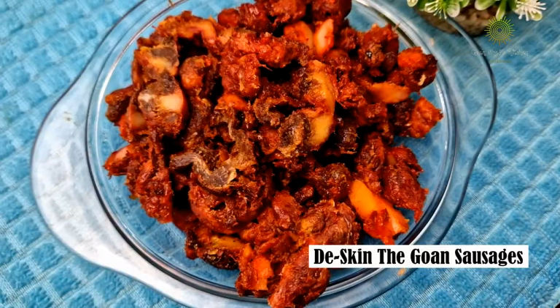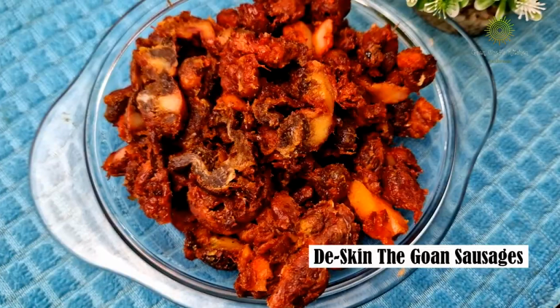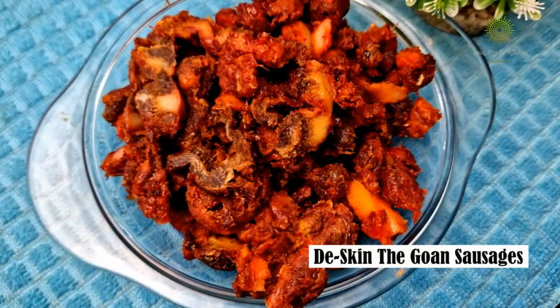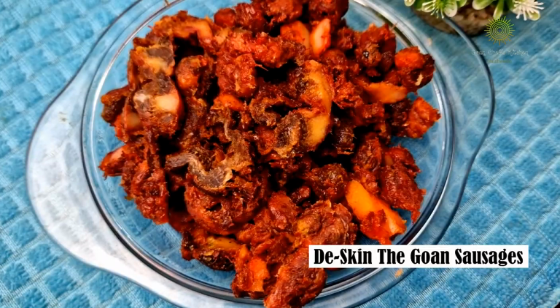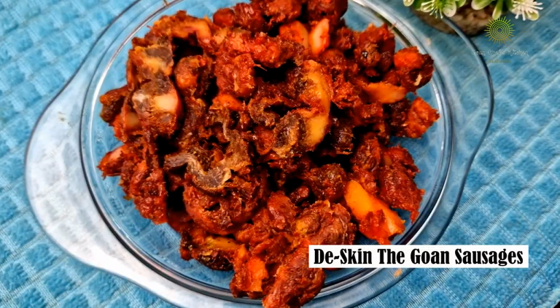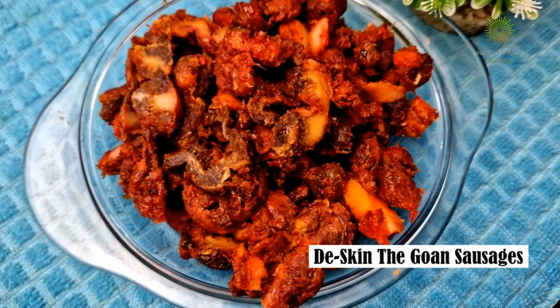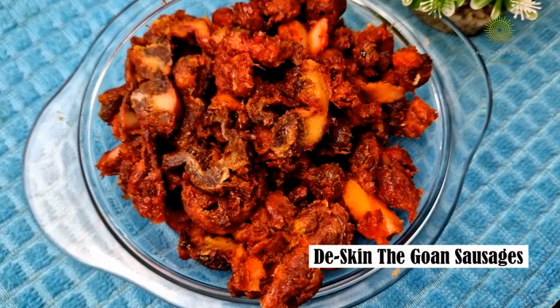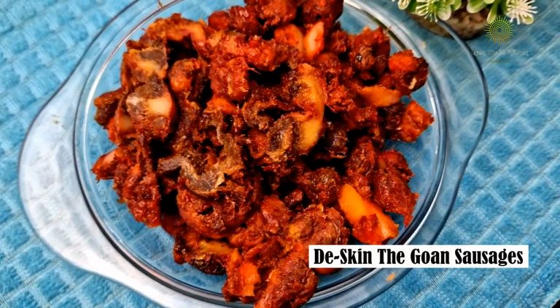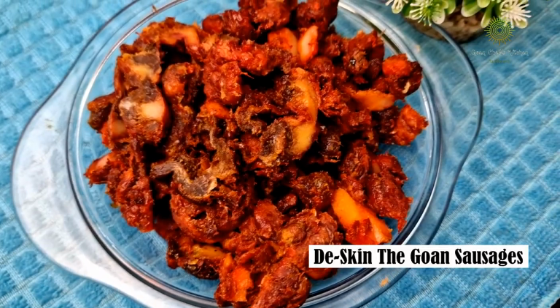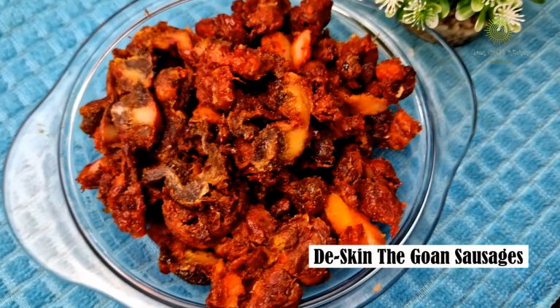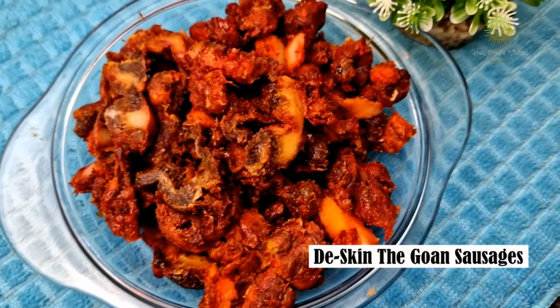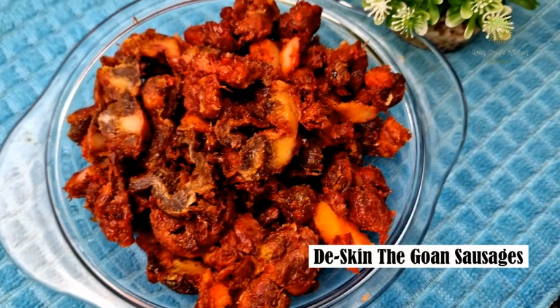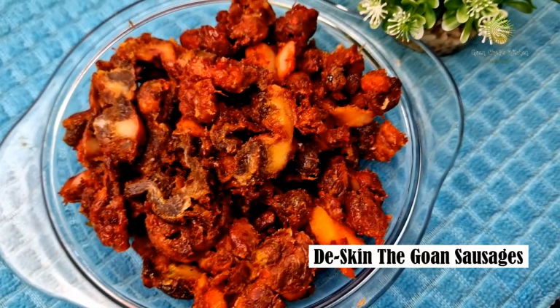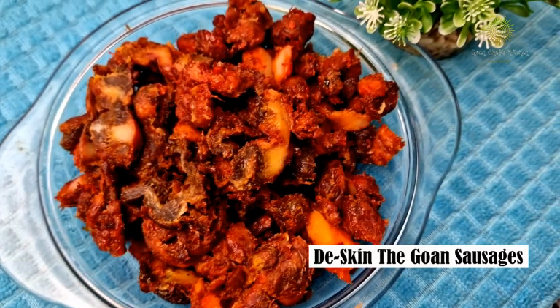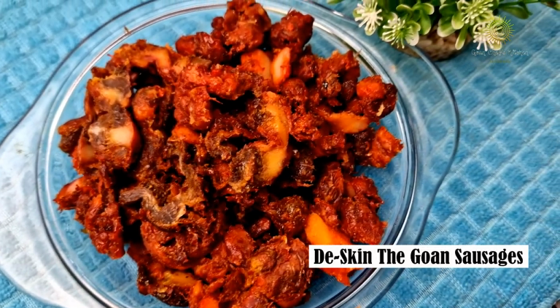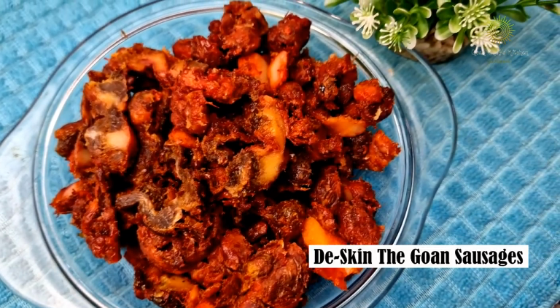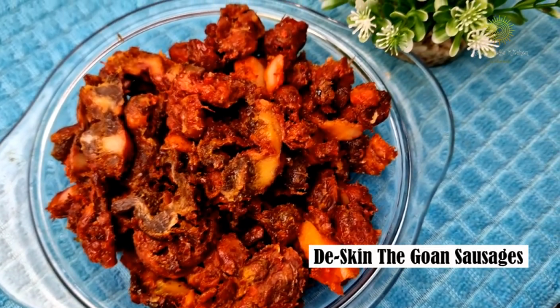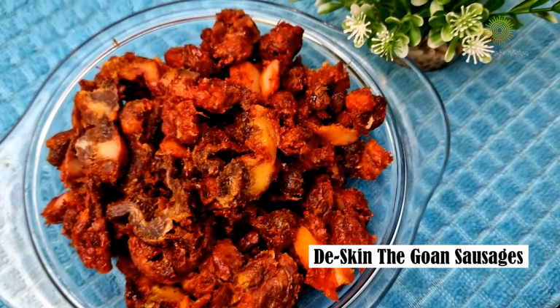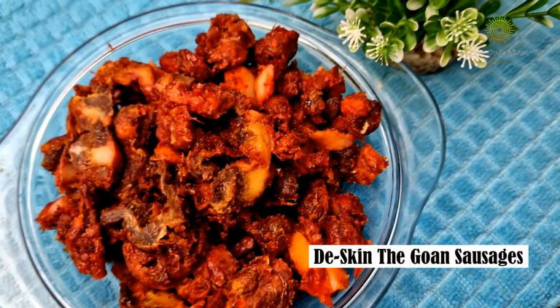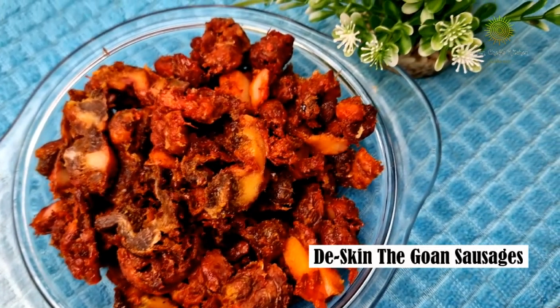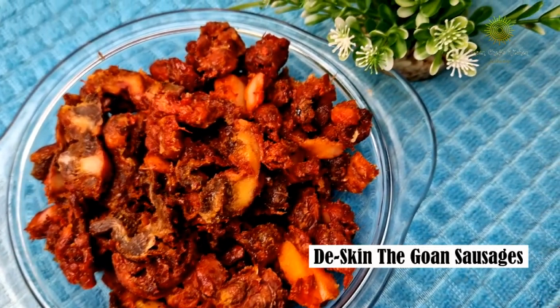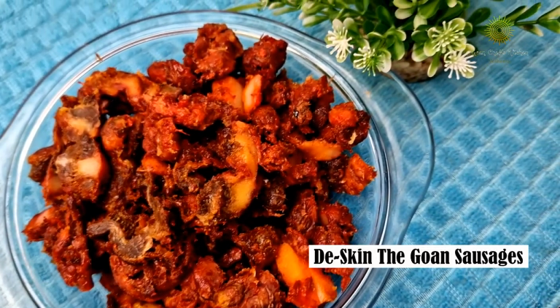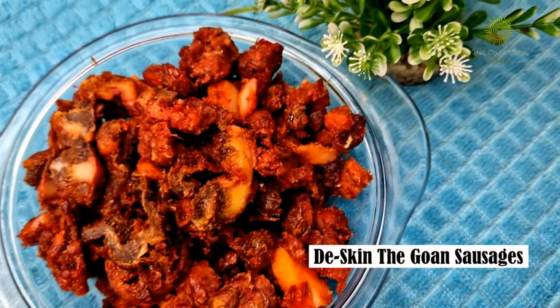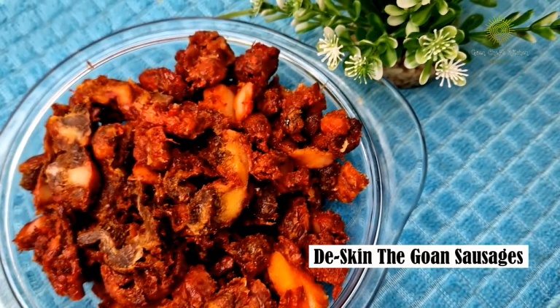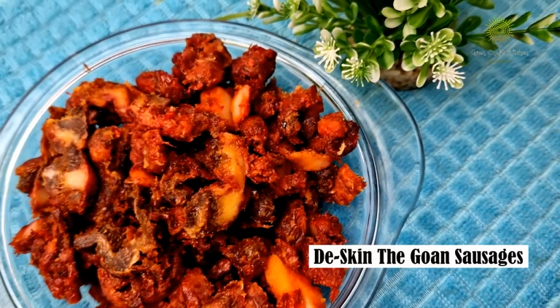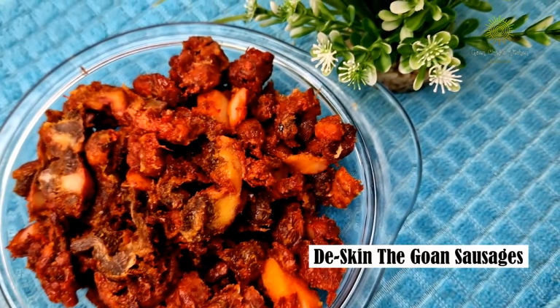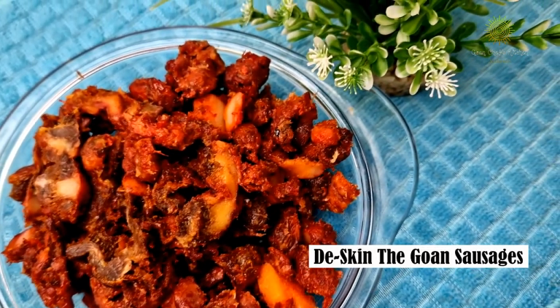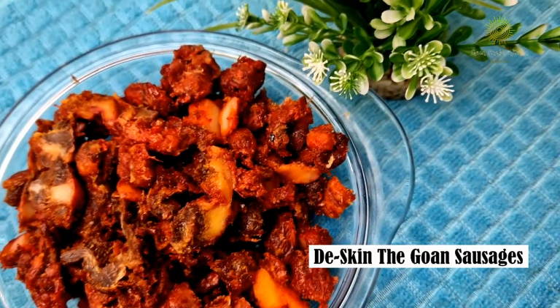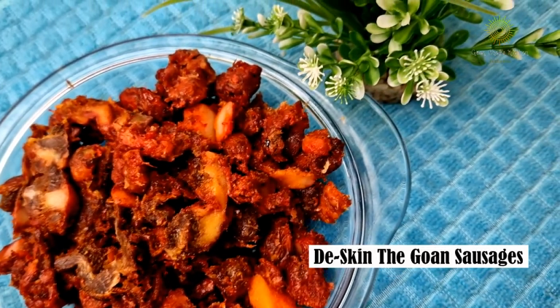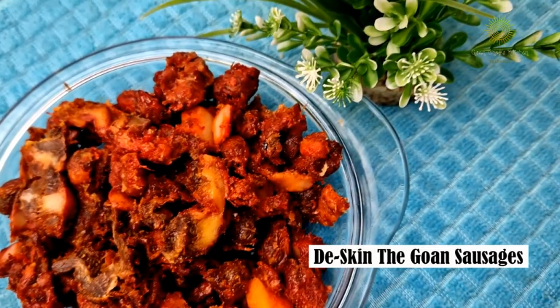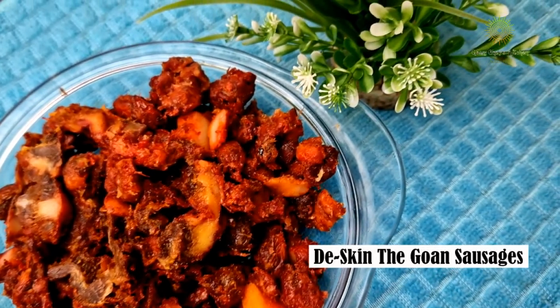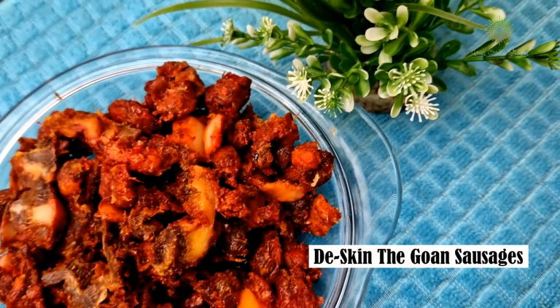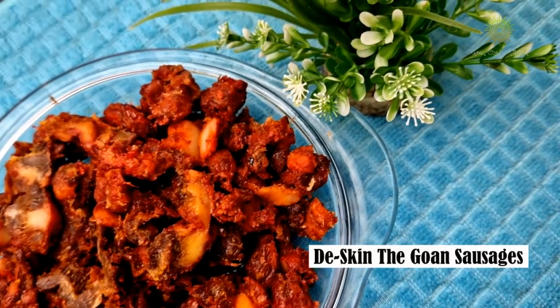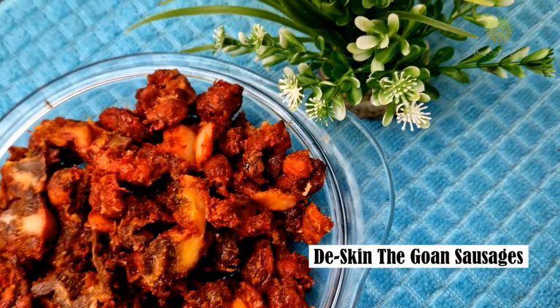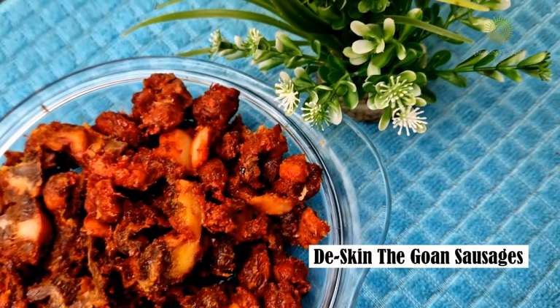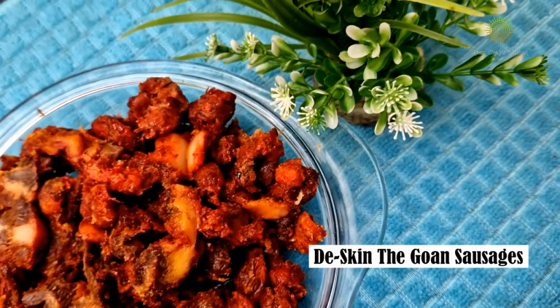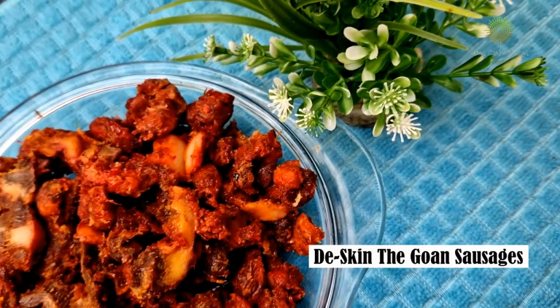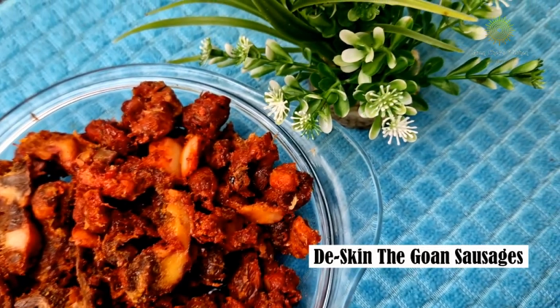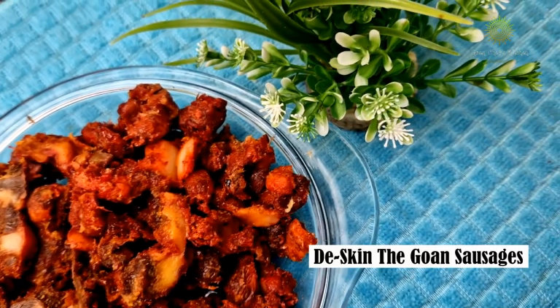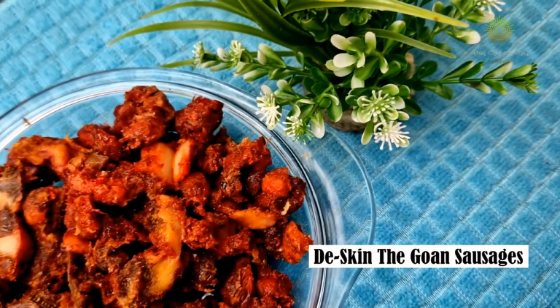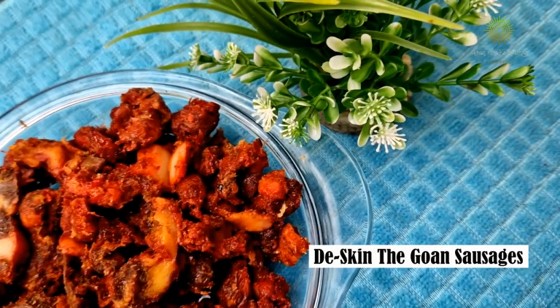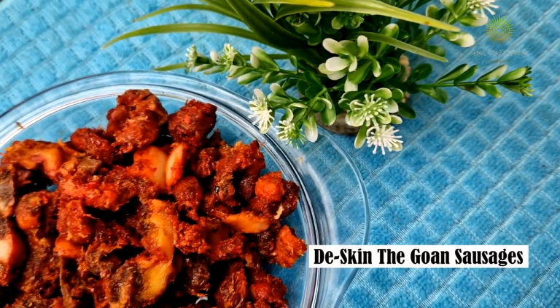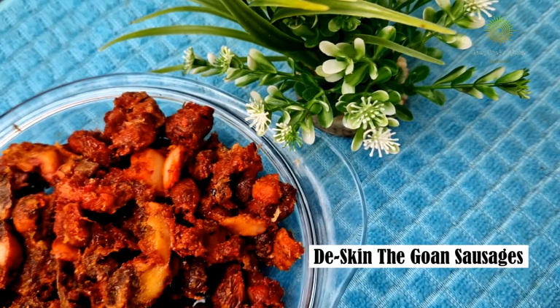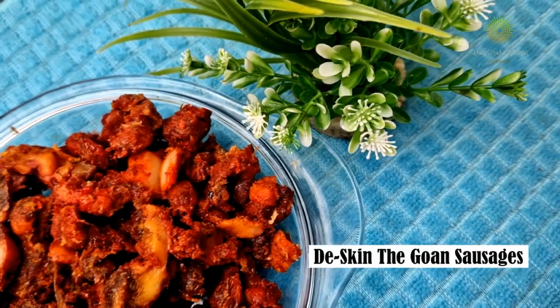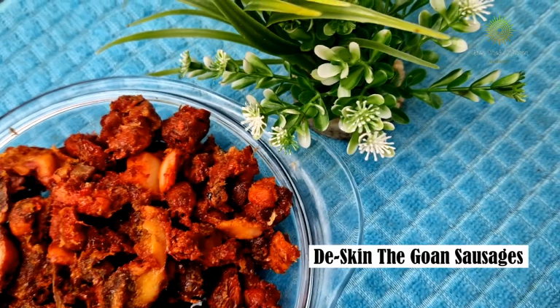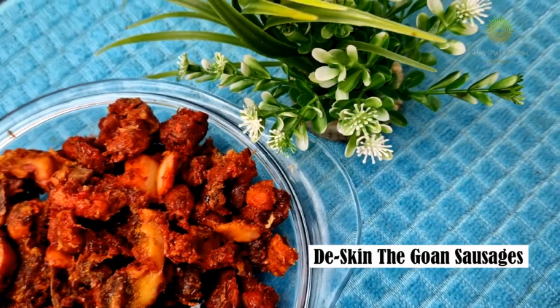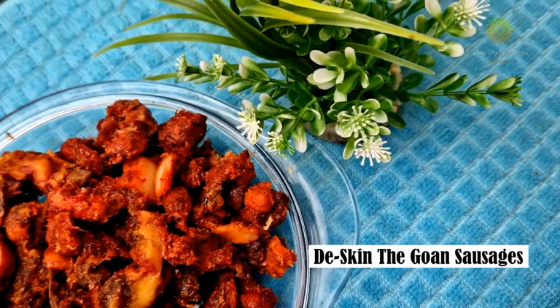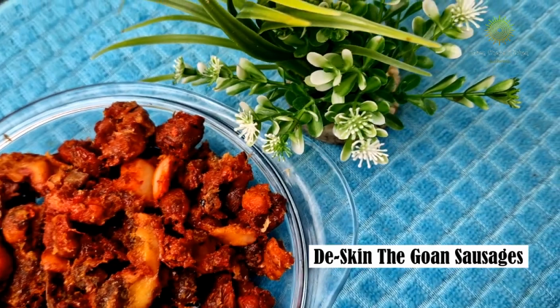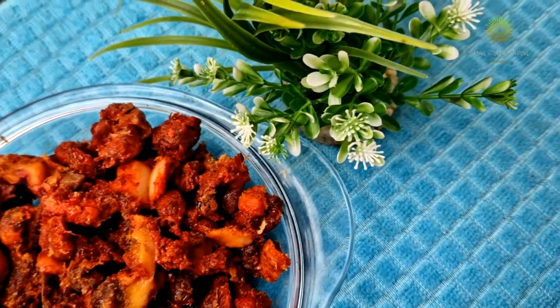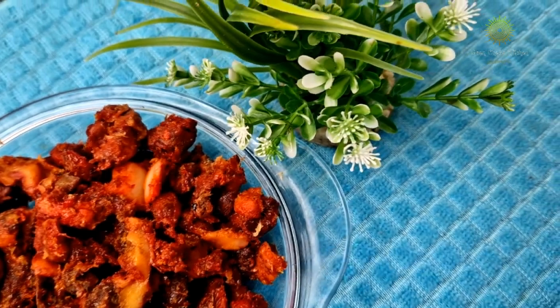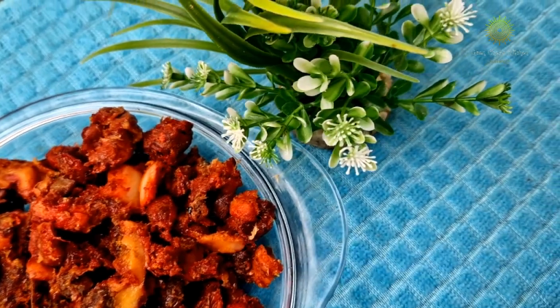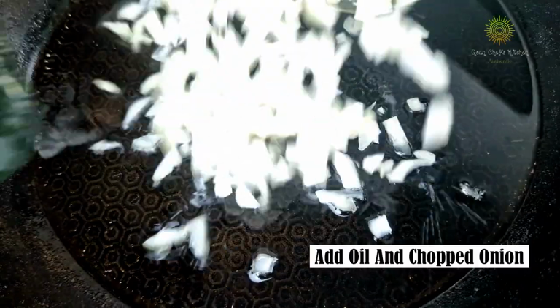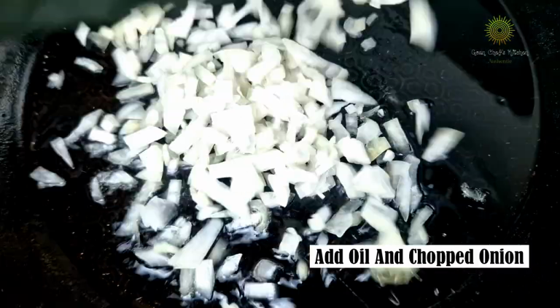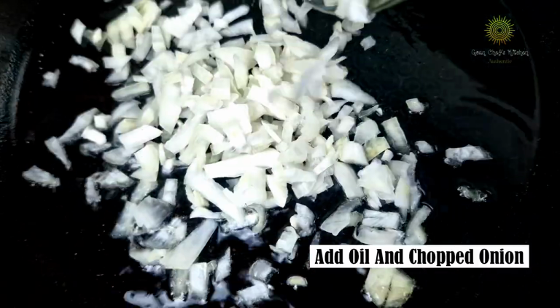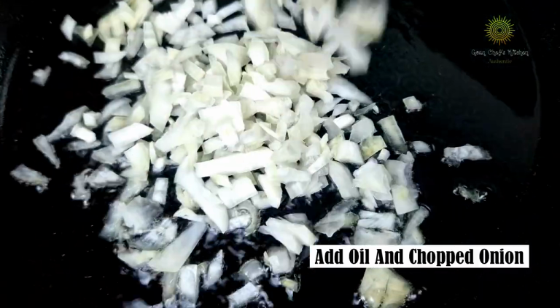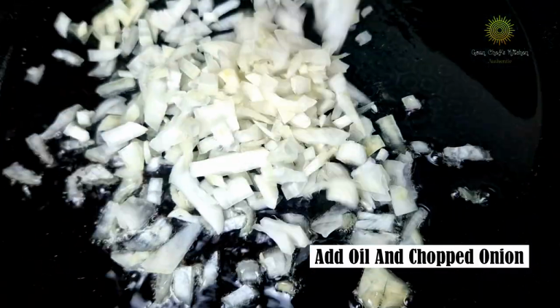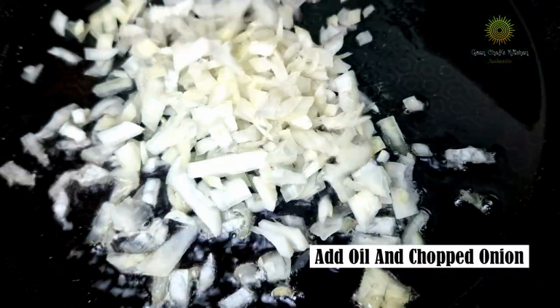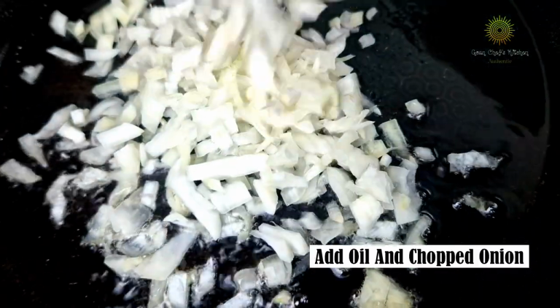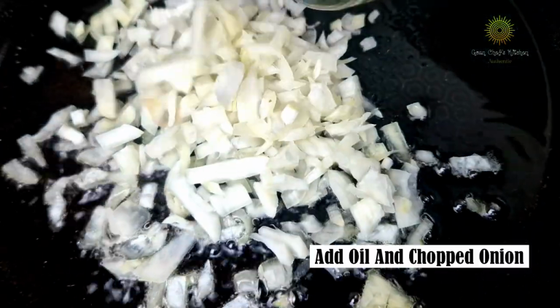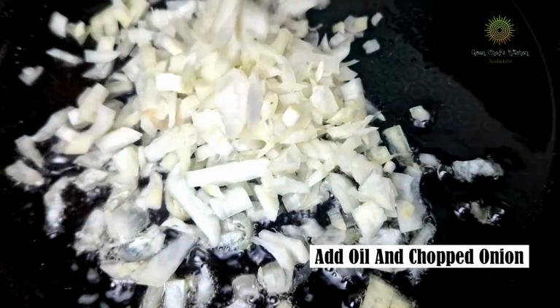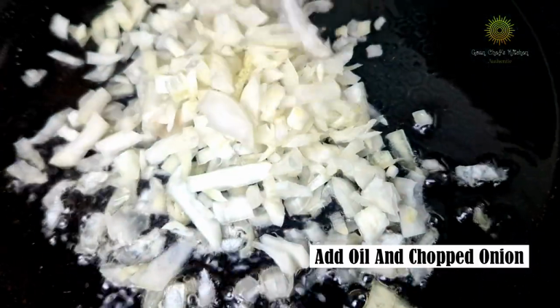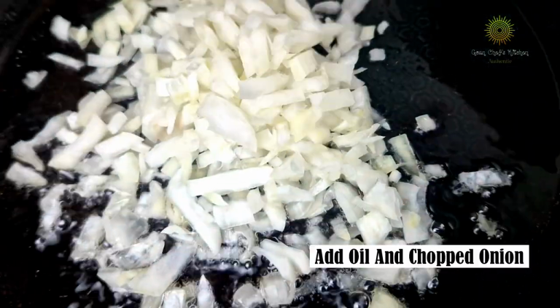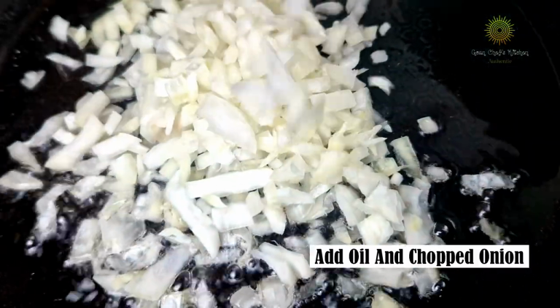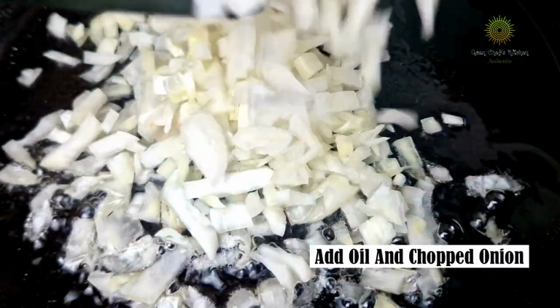Deskin the Goan sausages, or the pork sausages, and it's time to begin with the preparation.